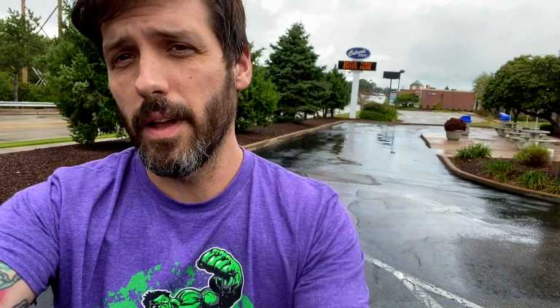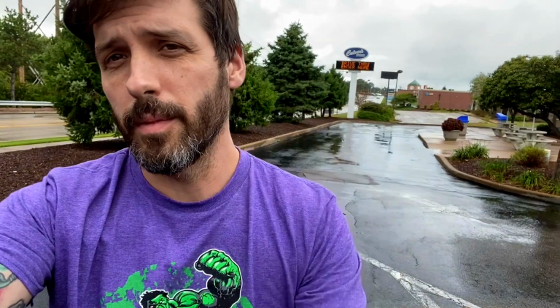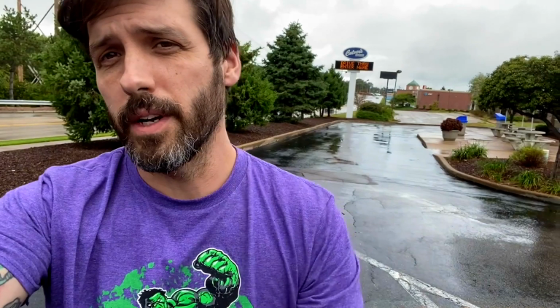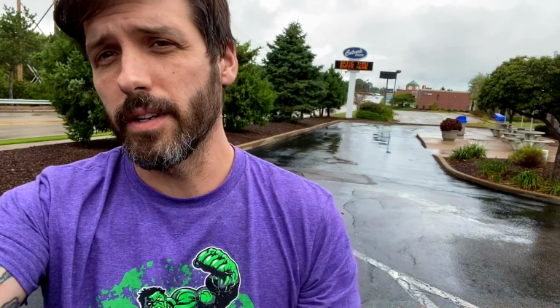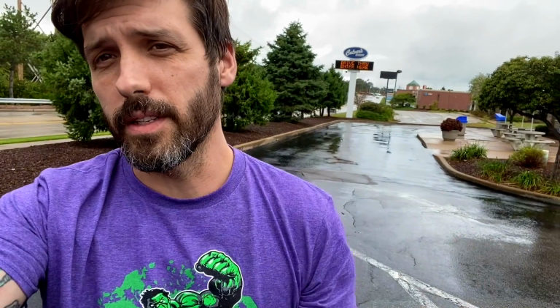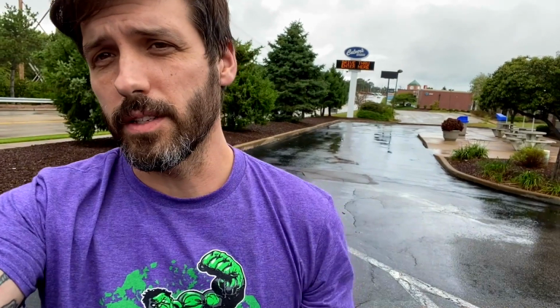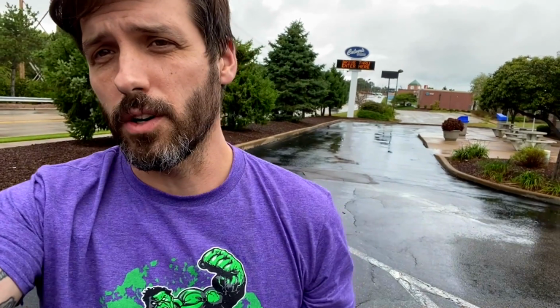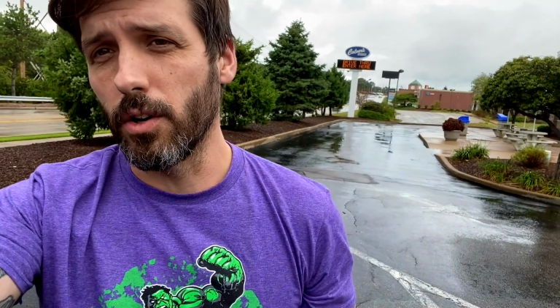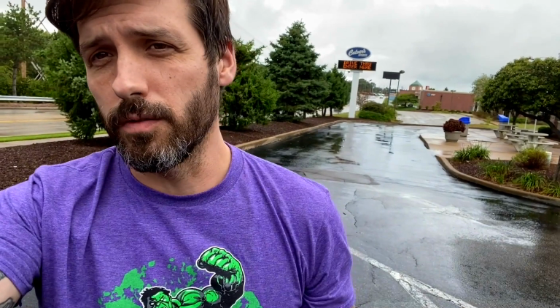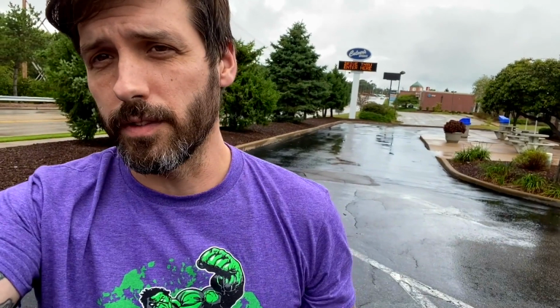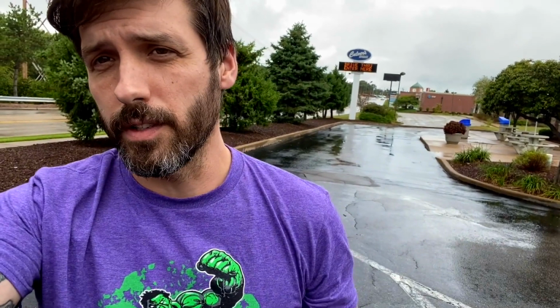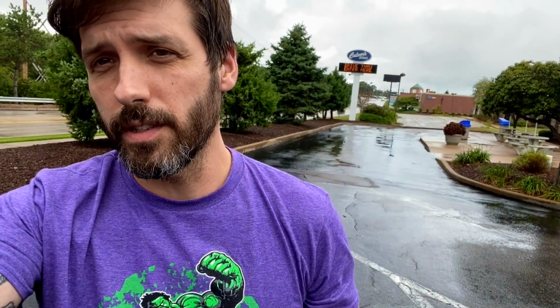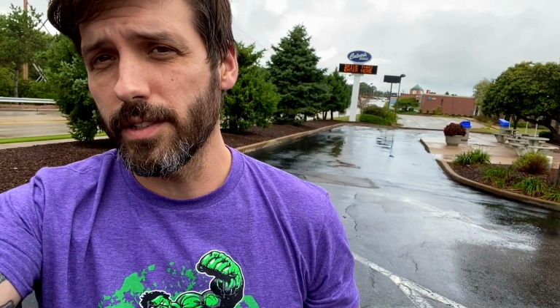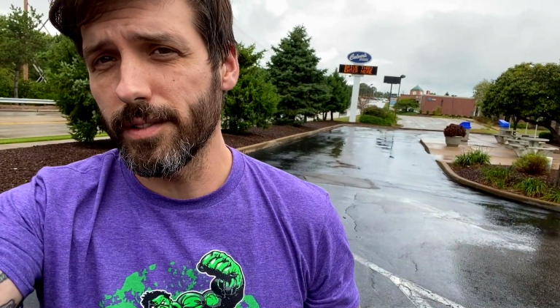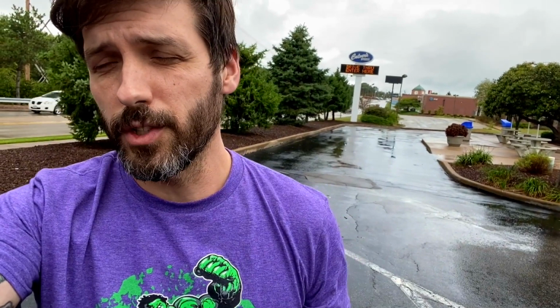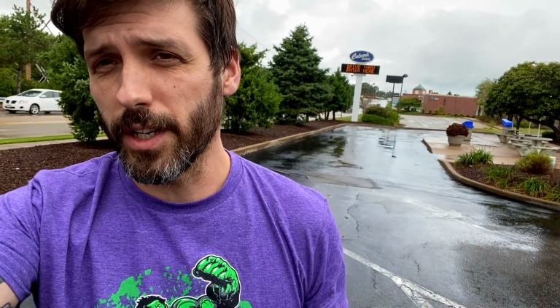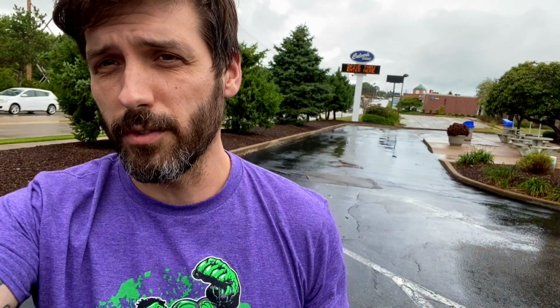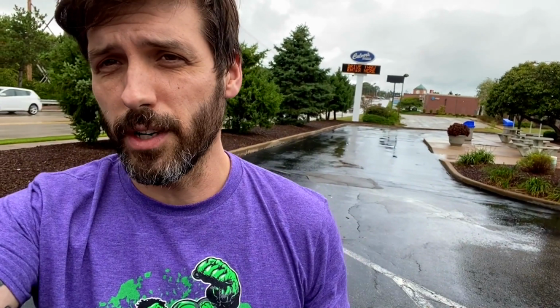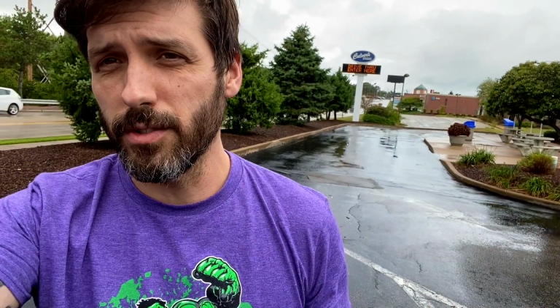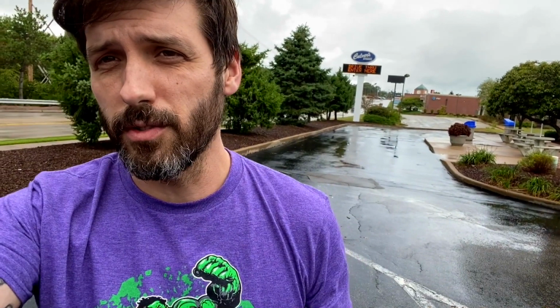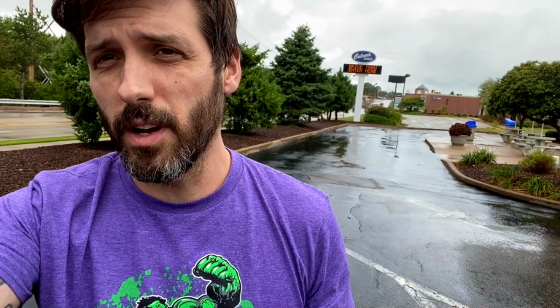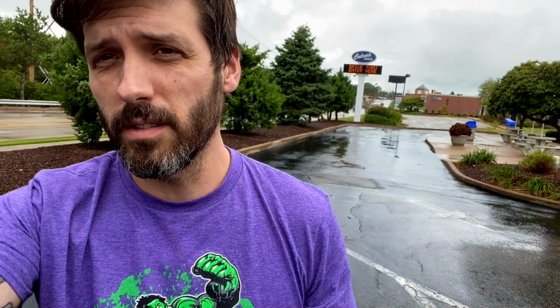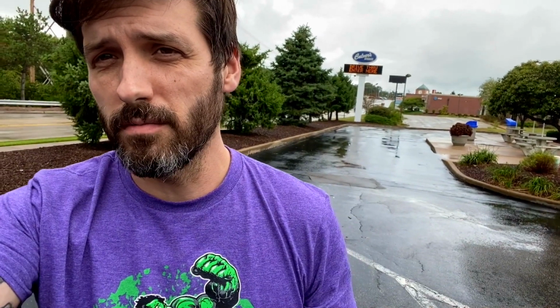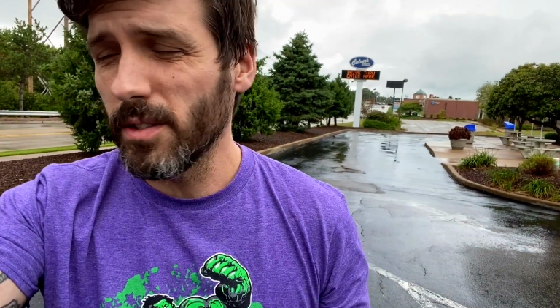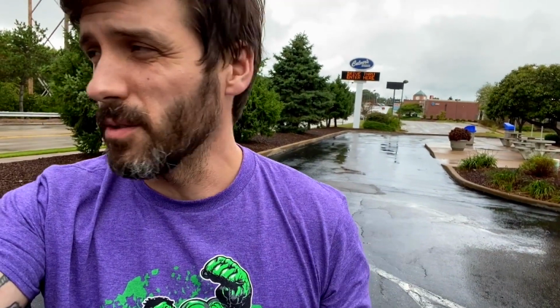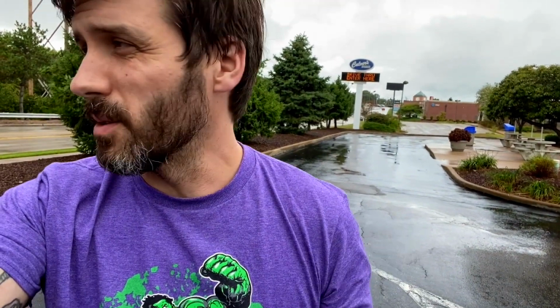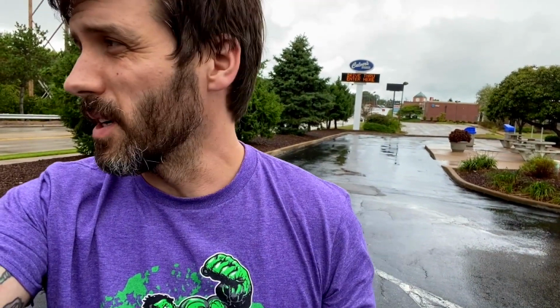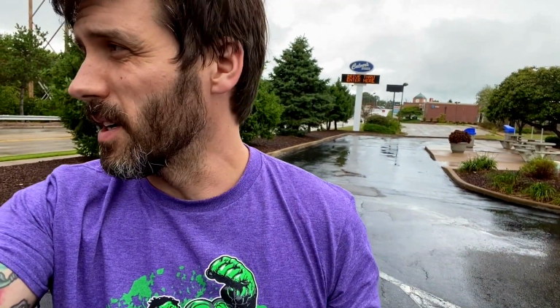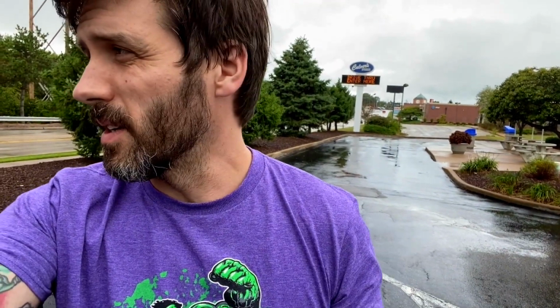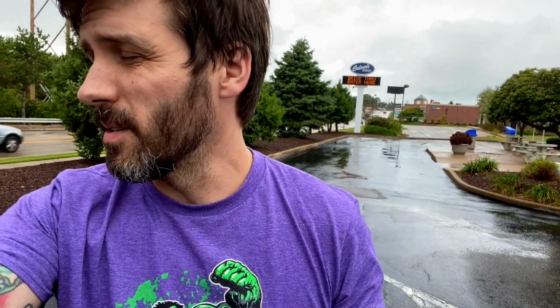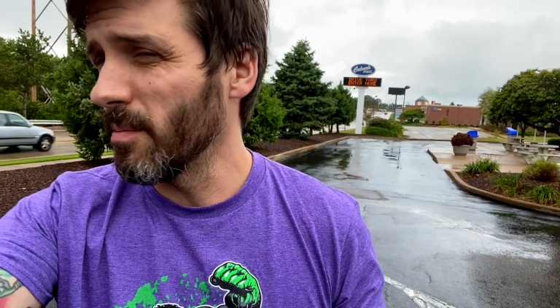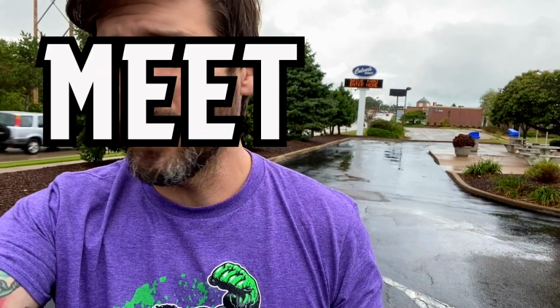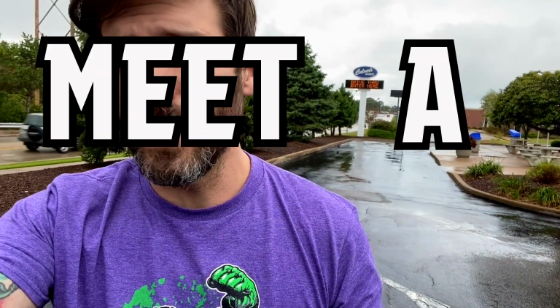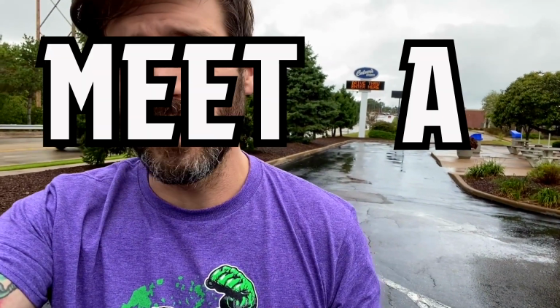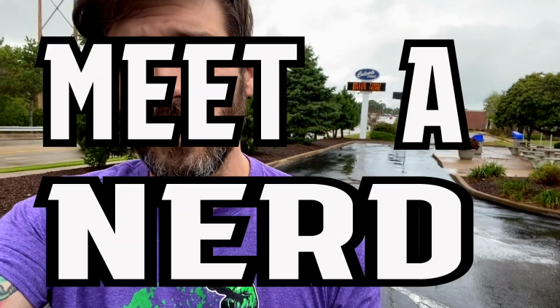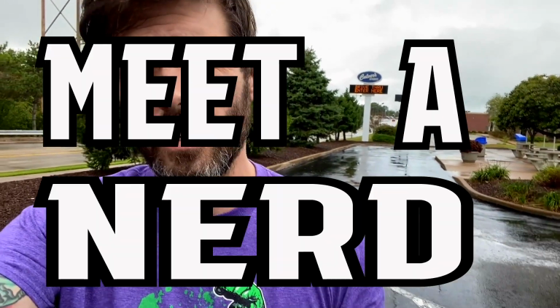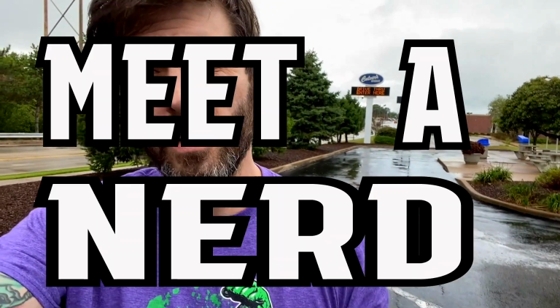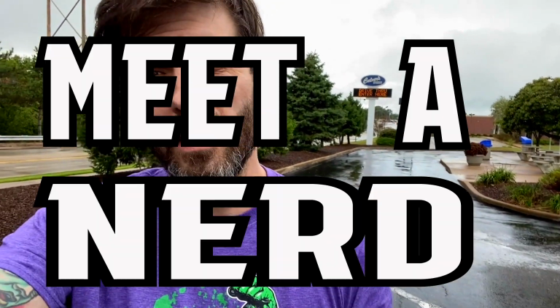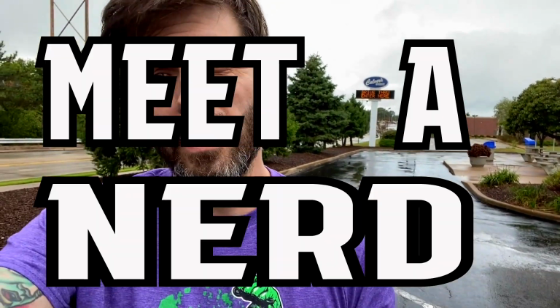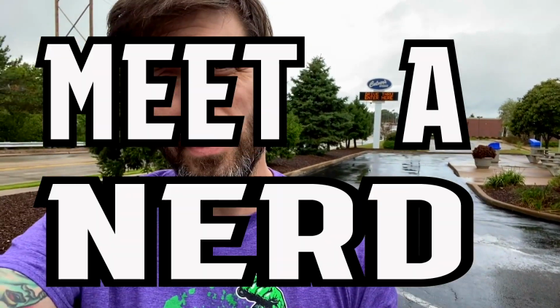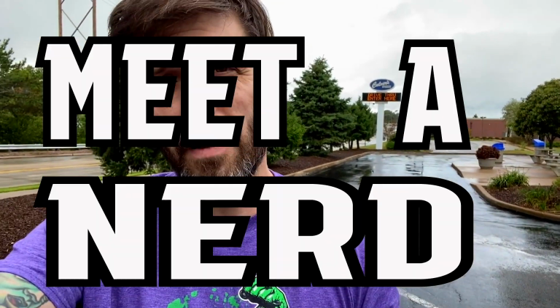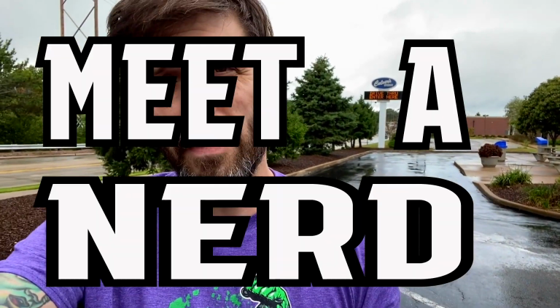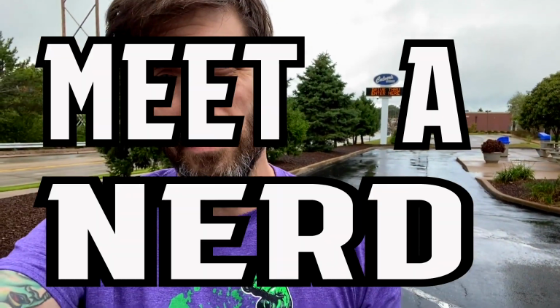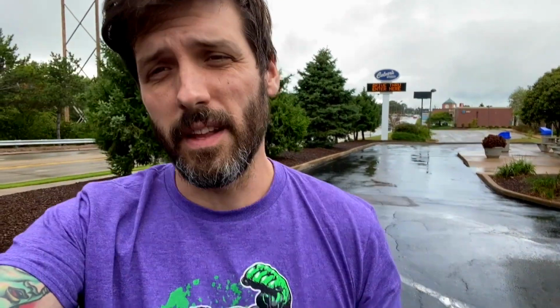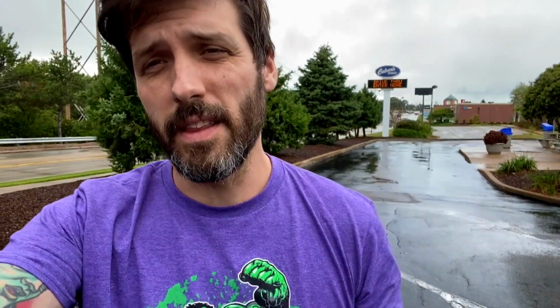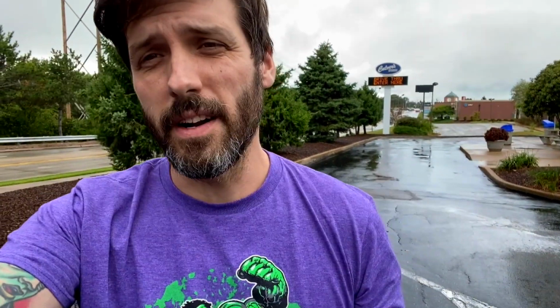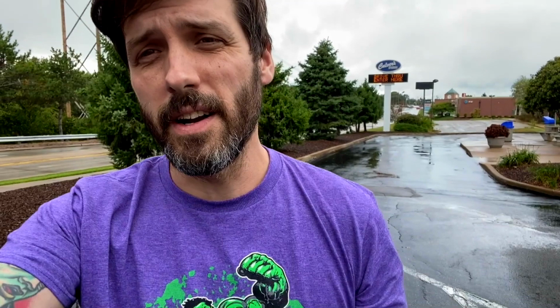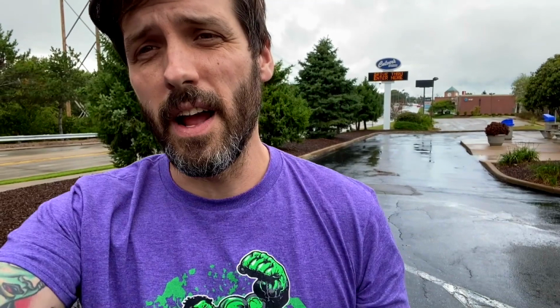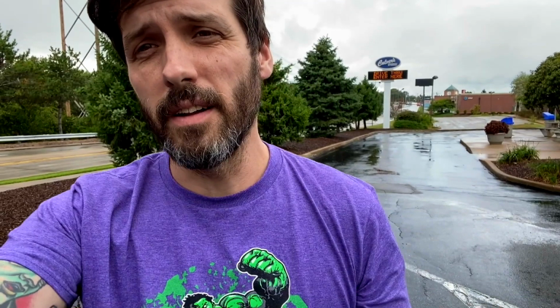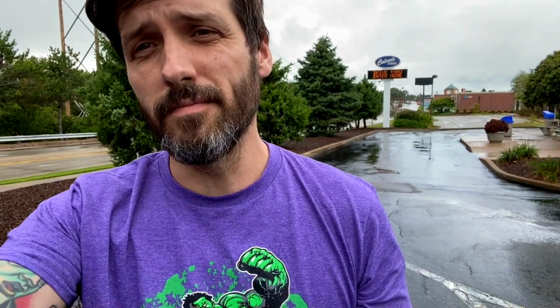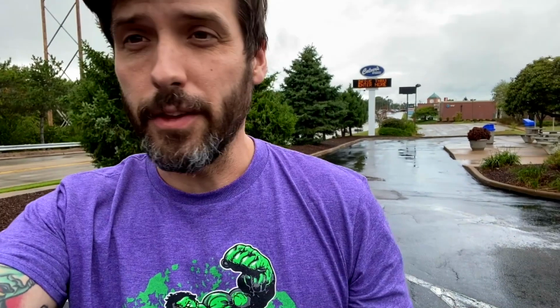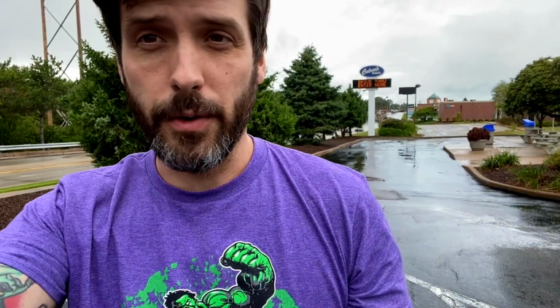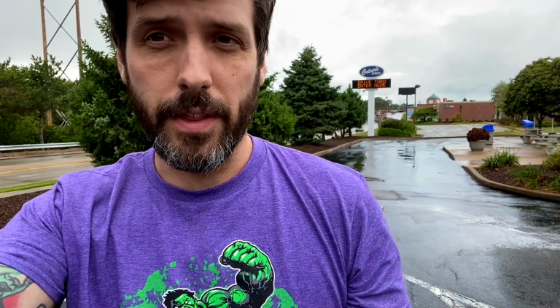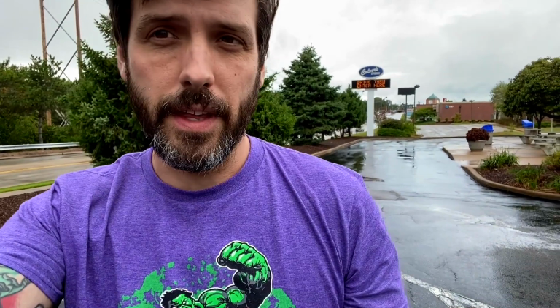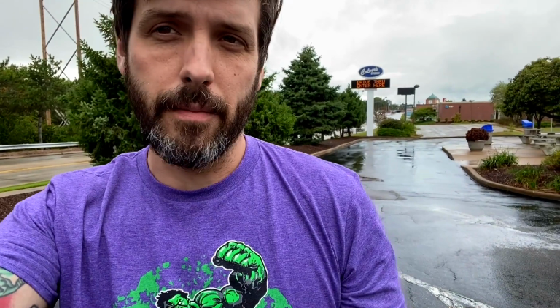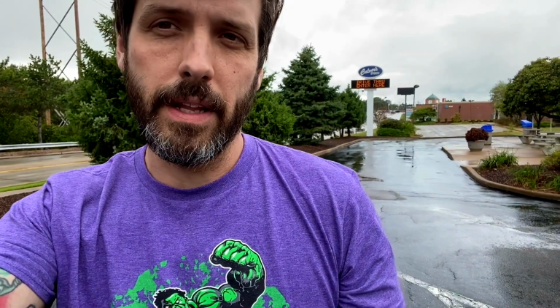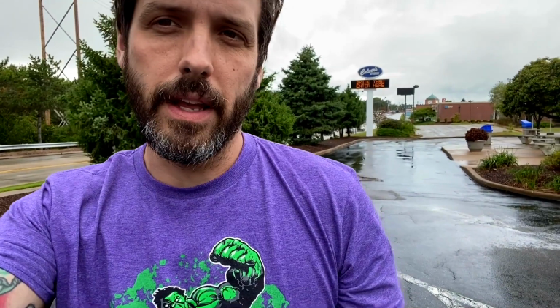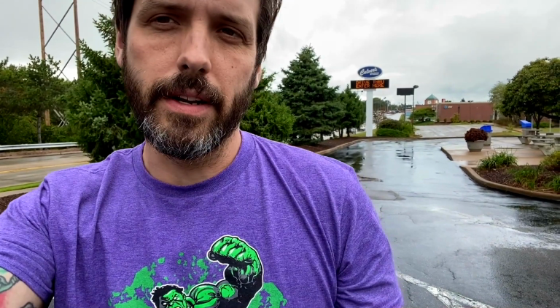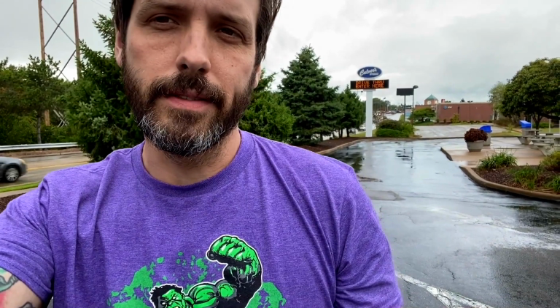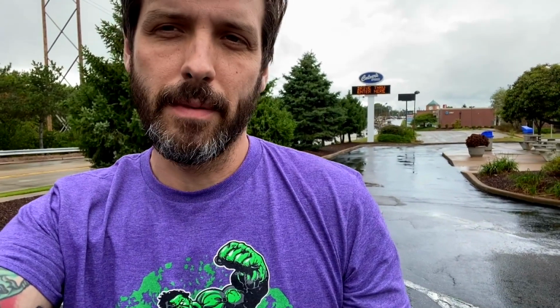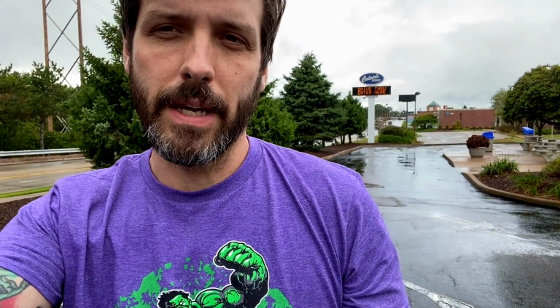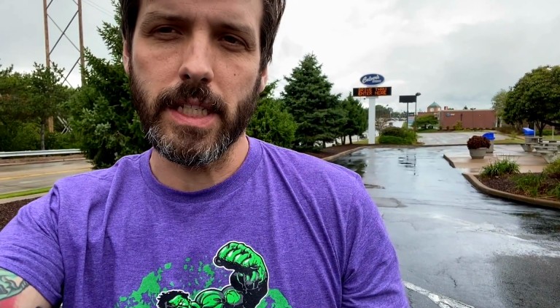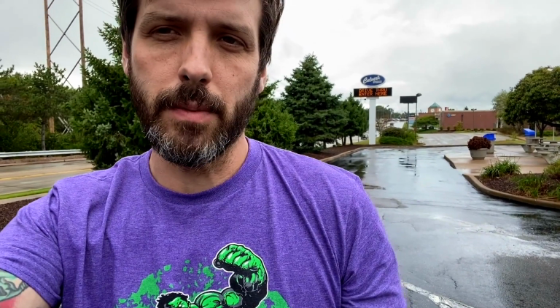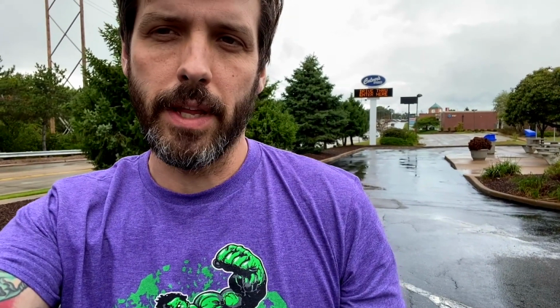I'm here at this Culver's chicken restaurant to meet the nerd I found on the internet. And you can thank me later. Let me explain.